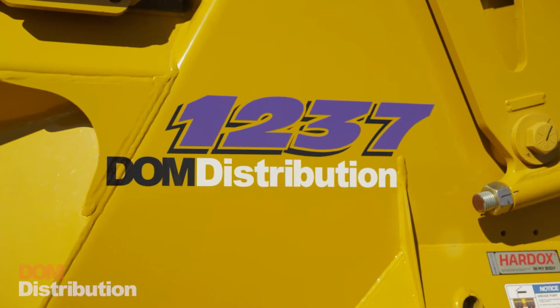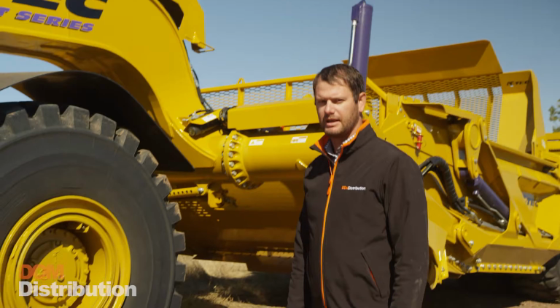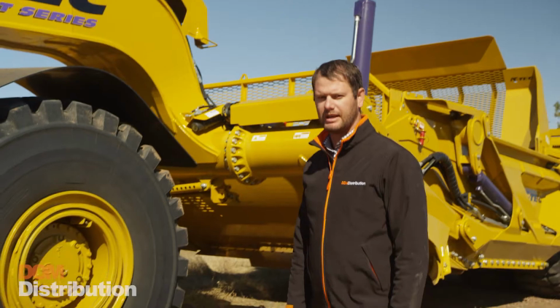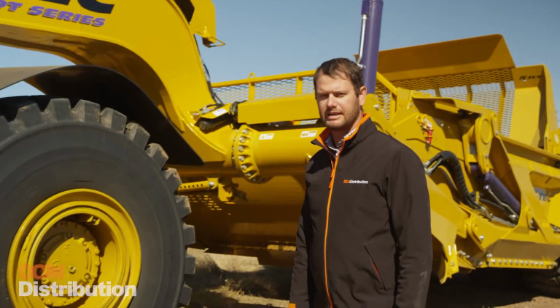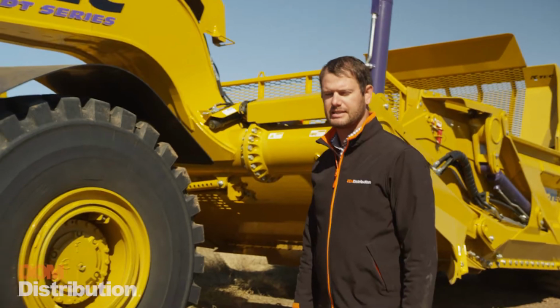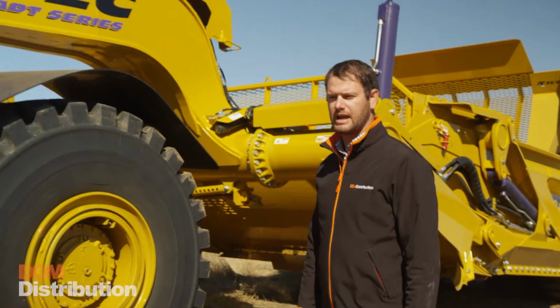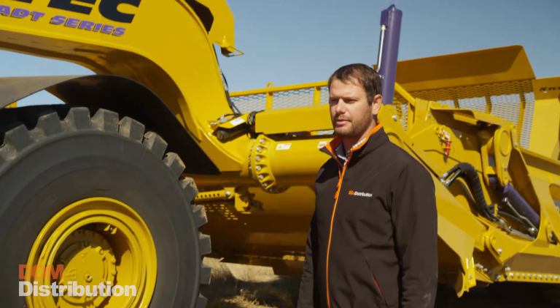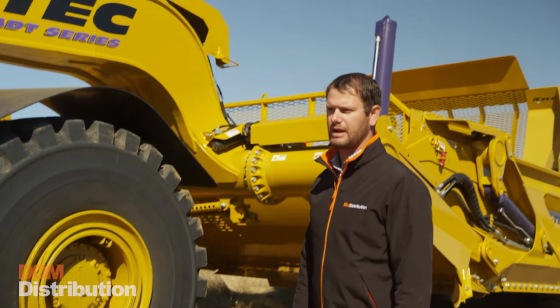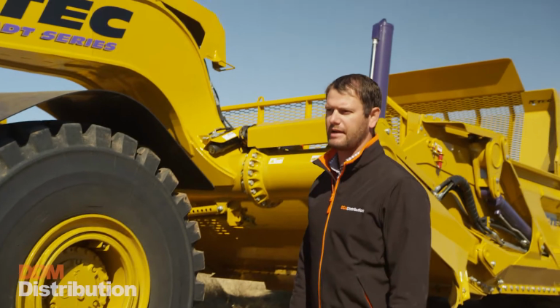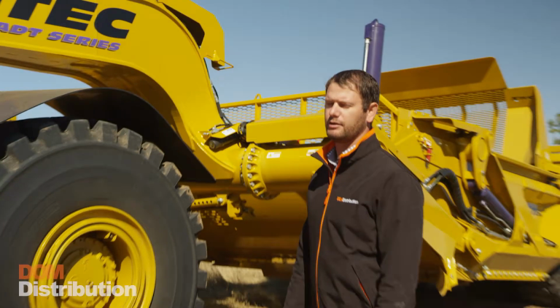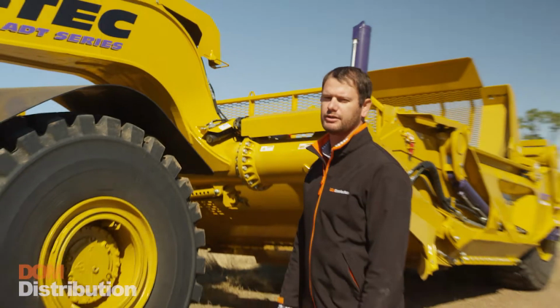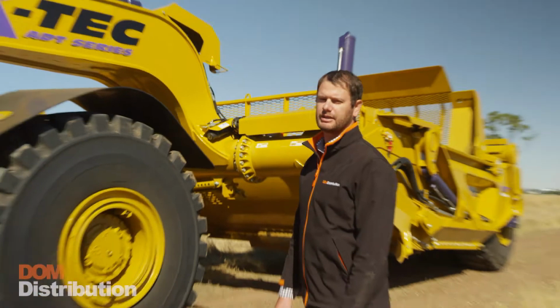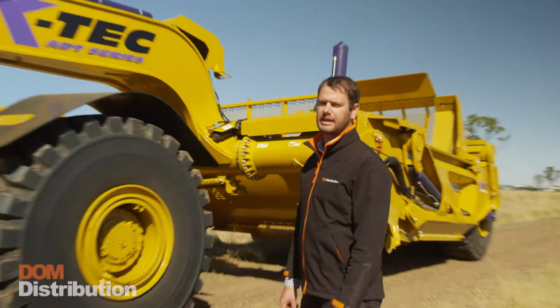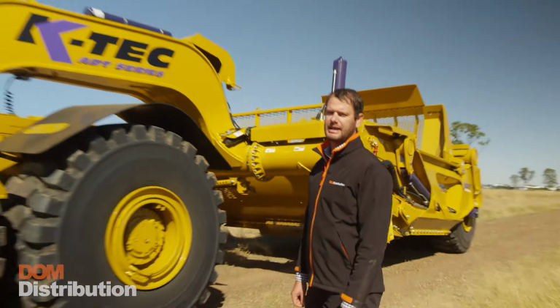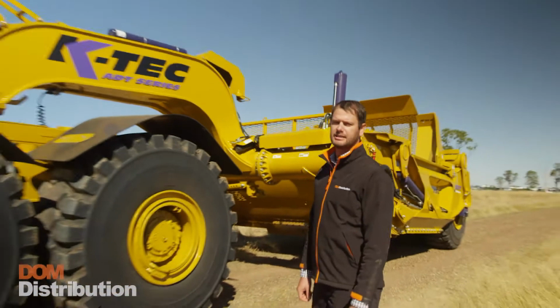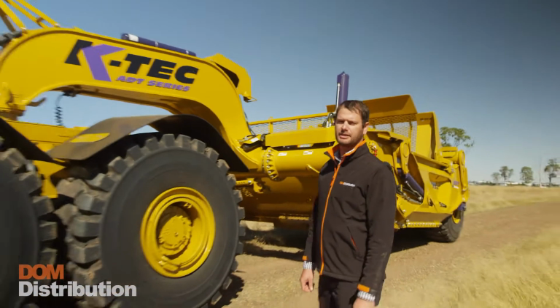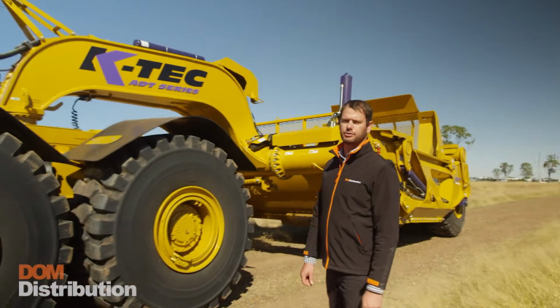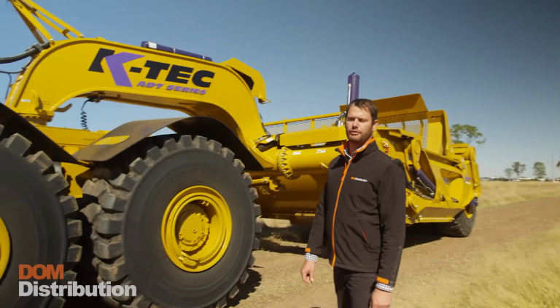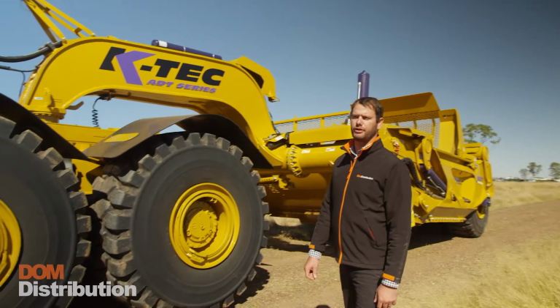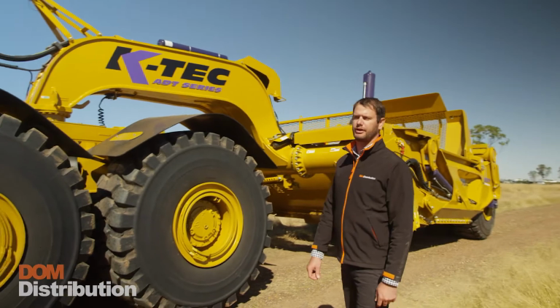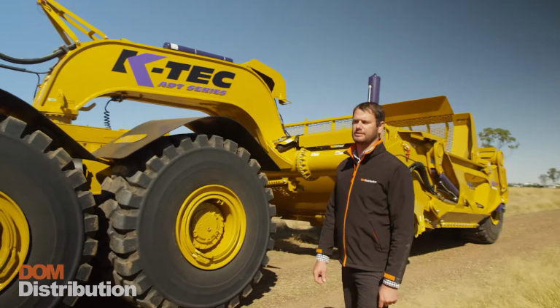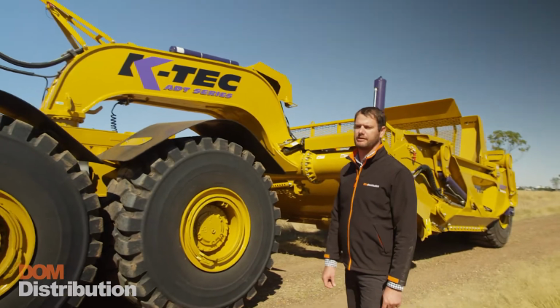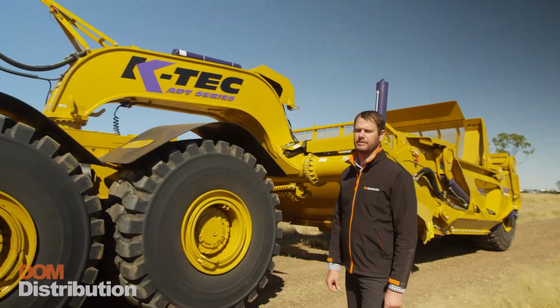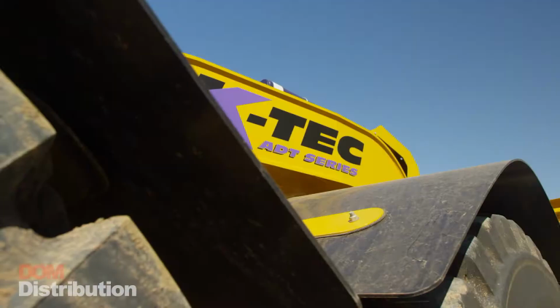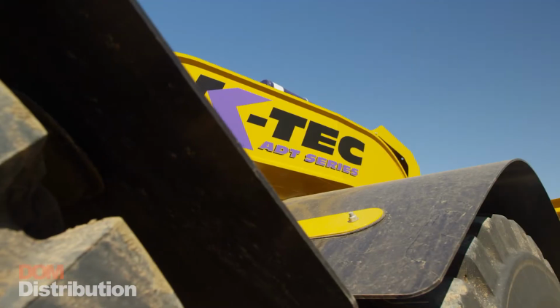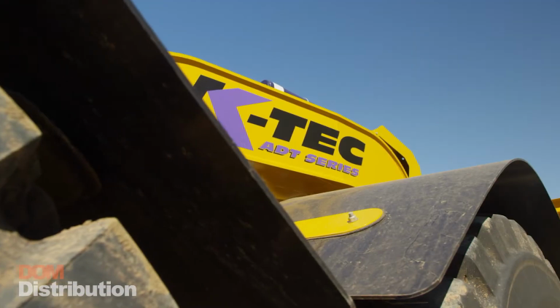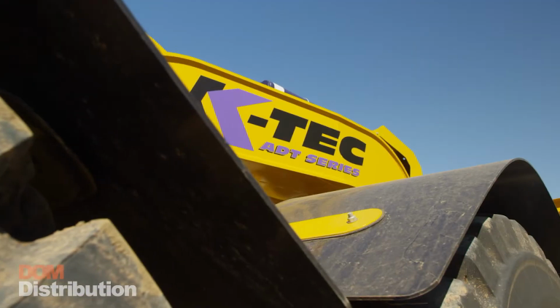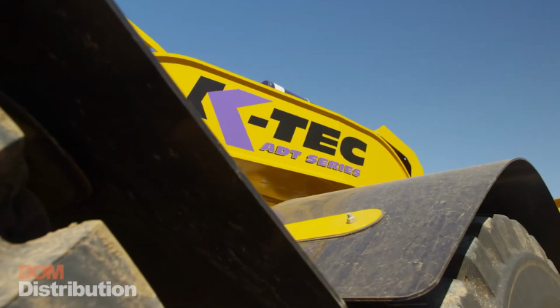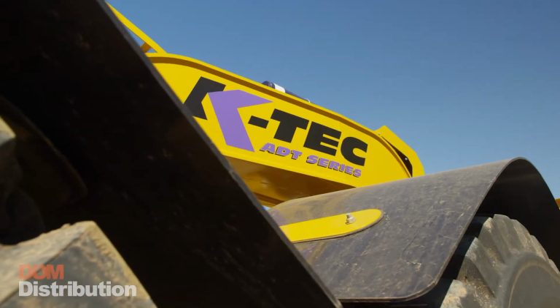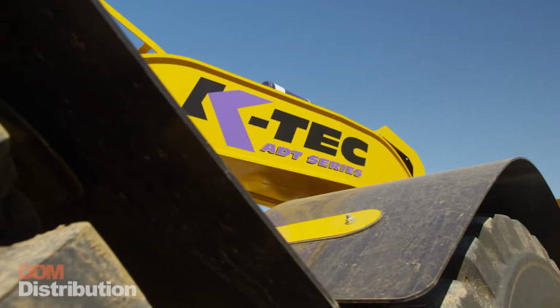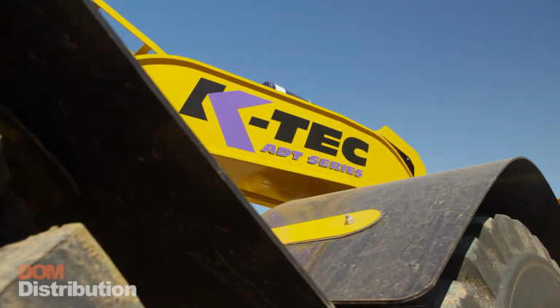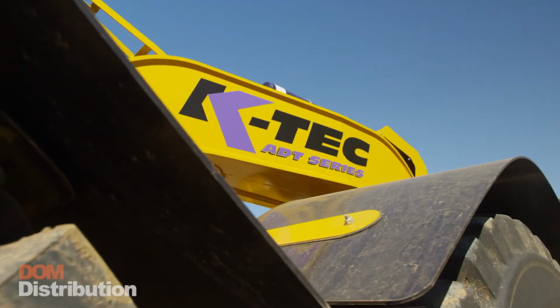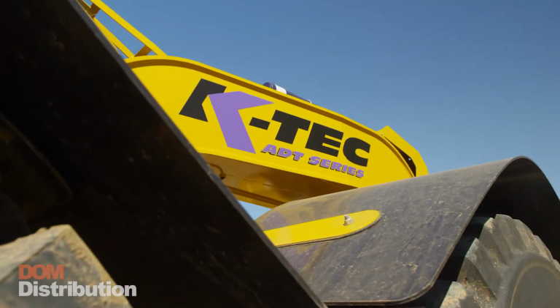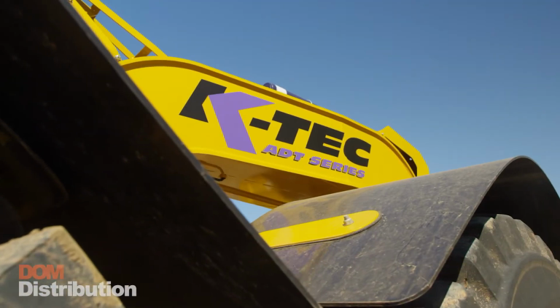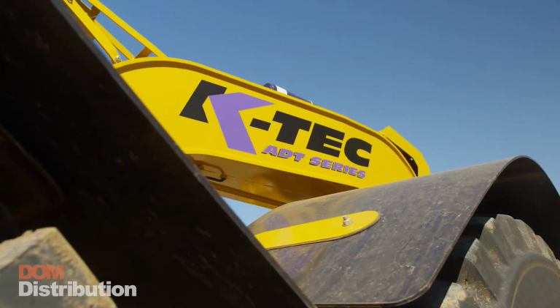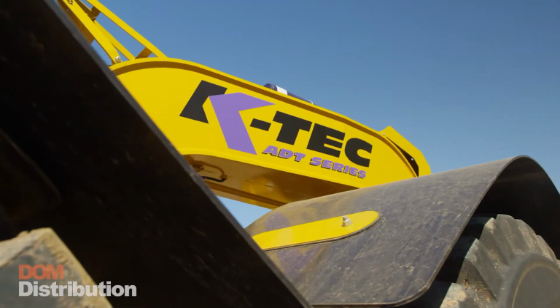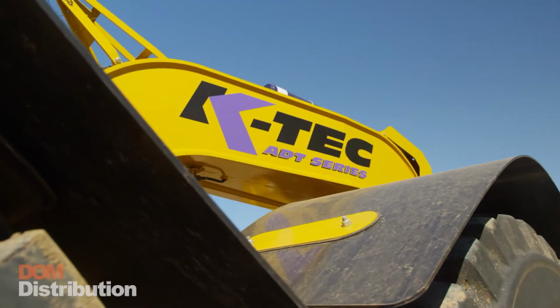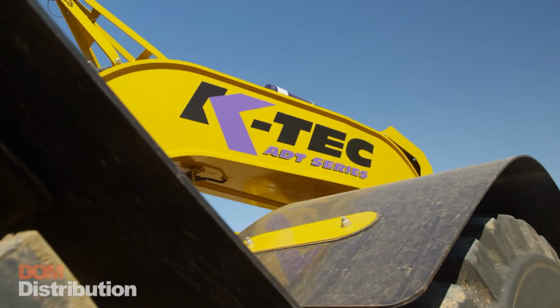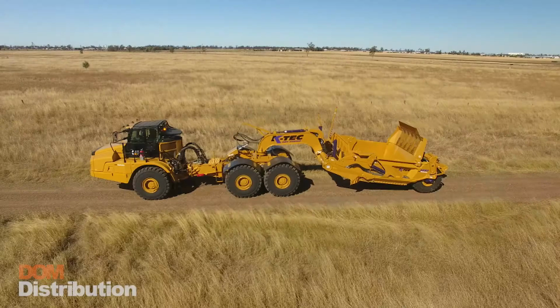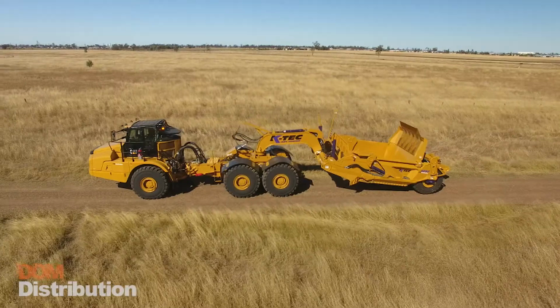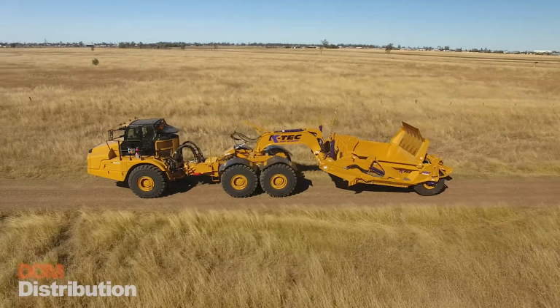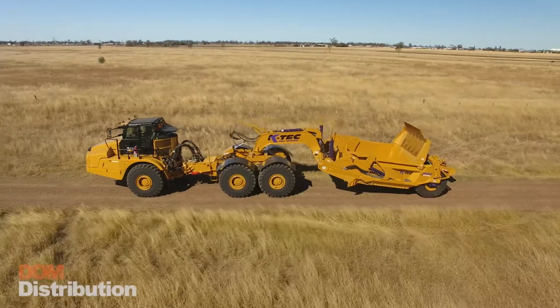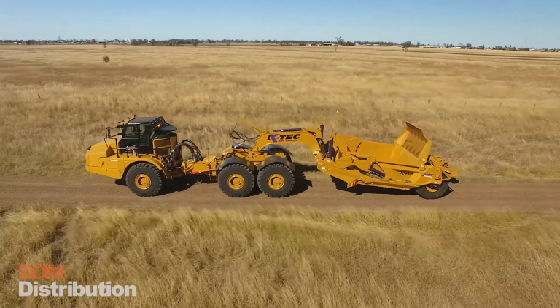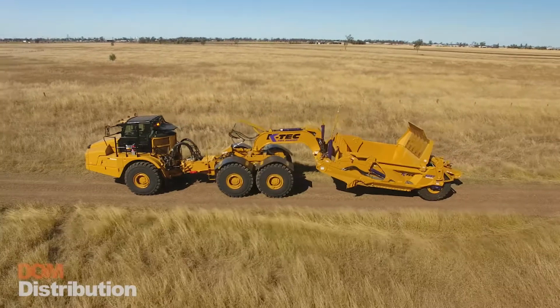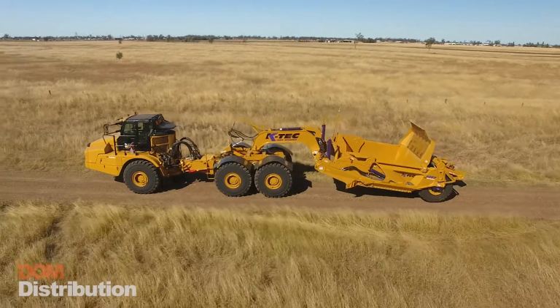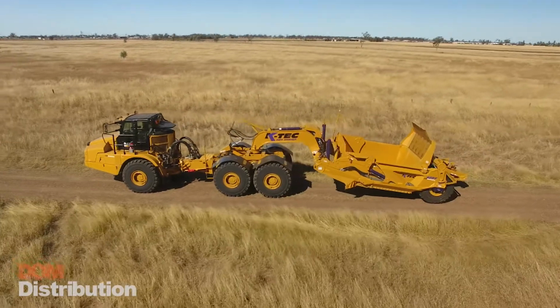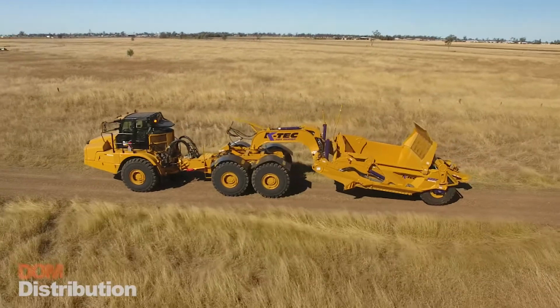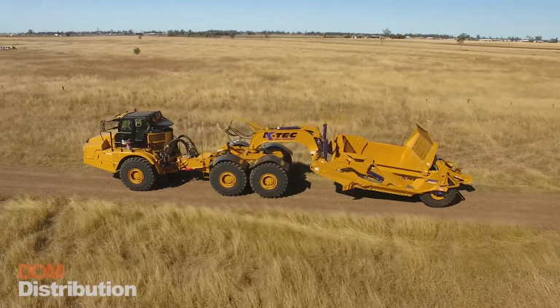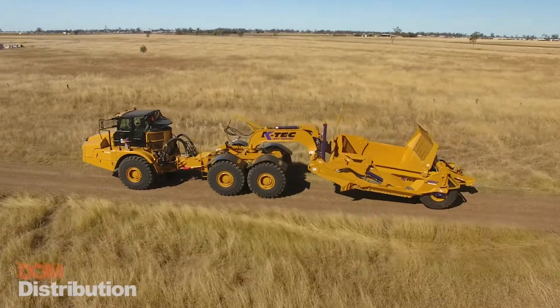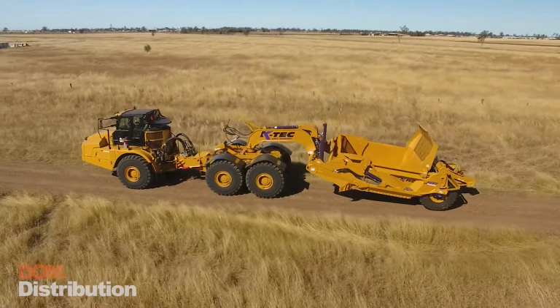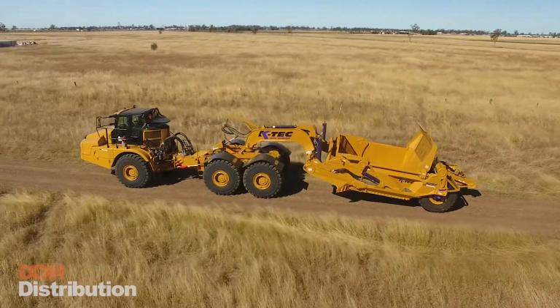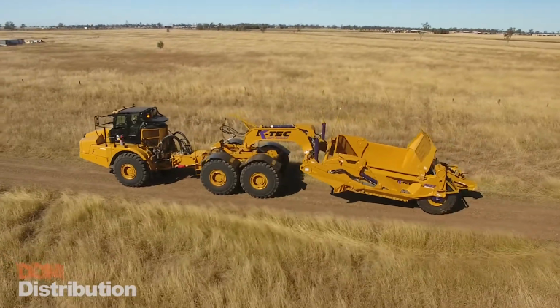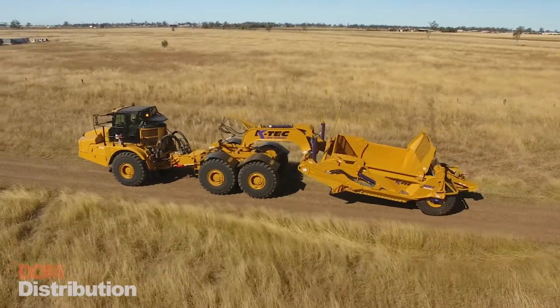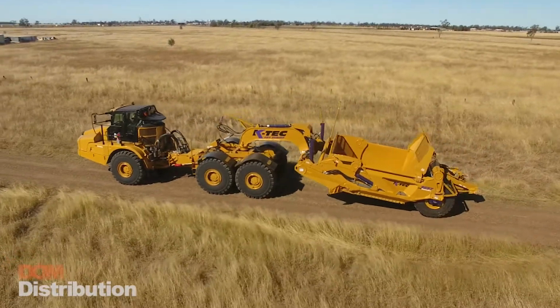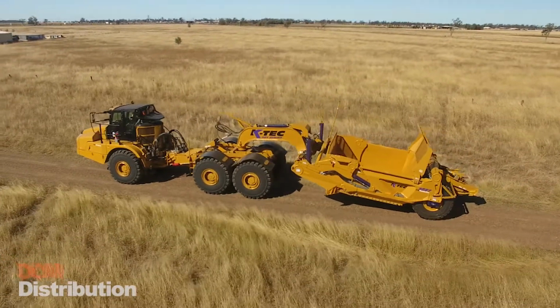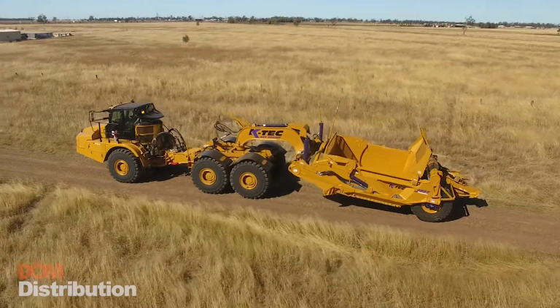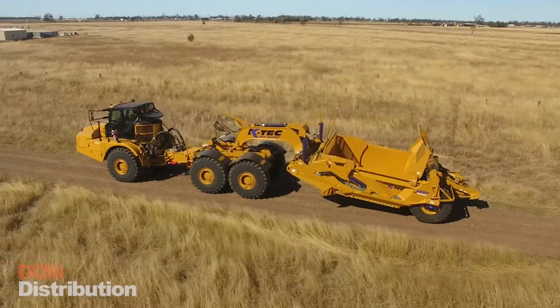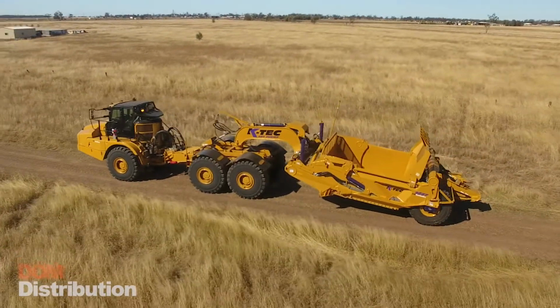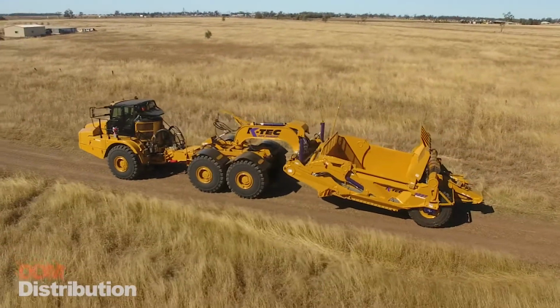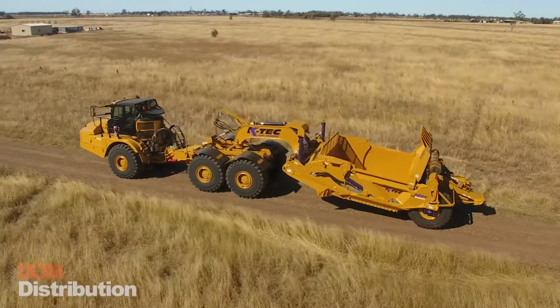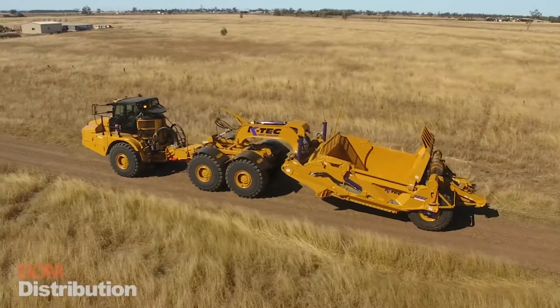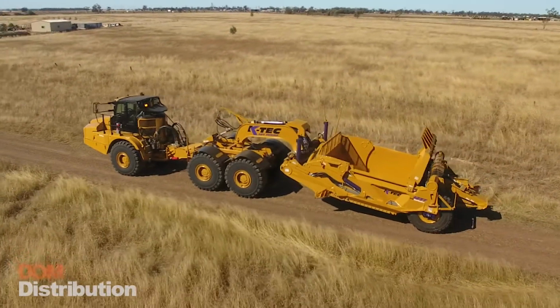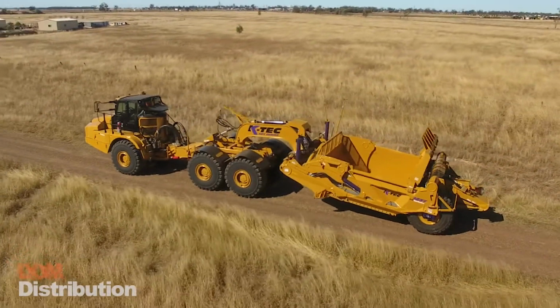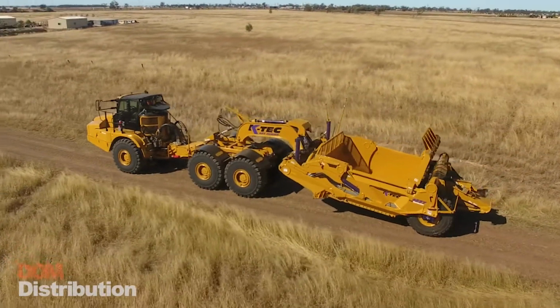Here today we're going to have a look at the KTEC 1237 ADT Scraper. It boasts a large 27.5 cubic meter capacity.